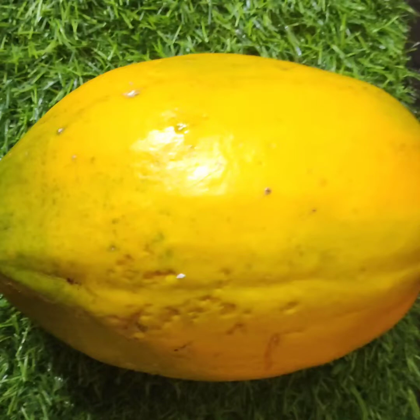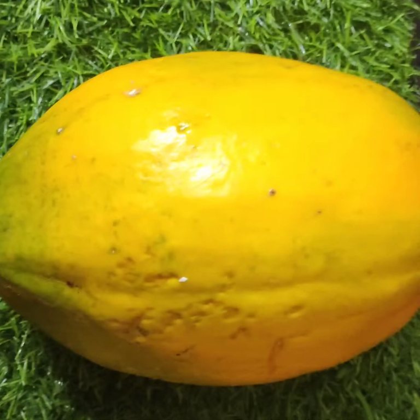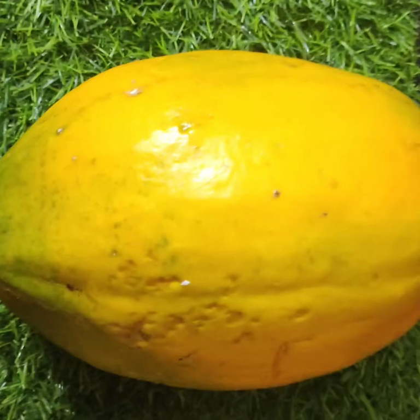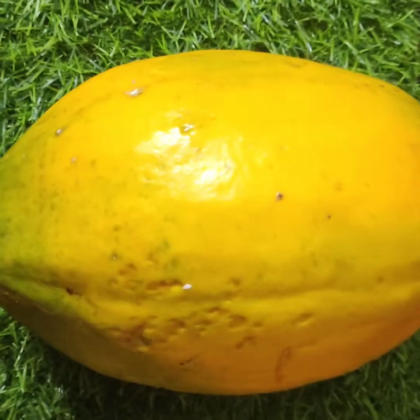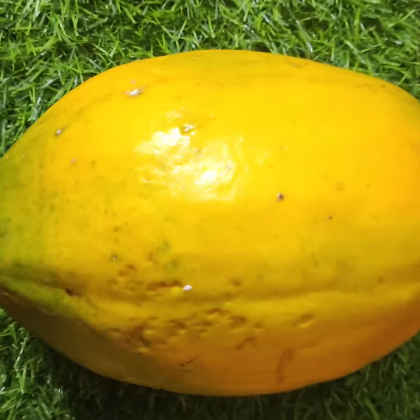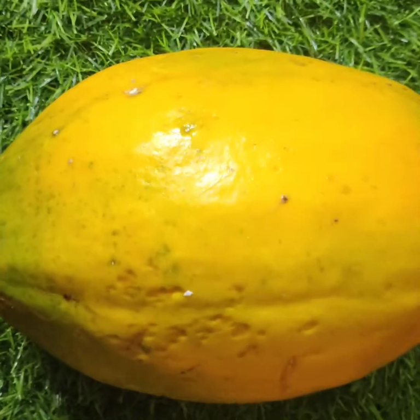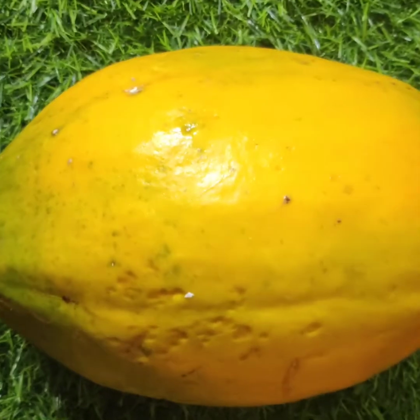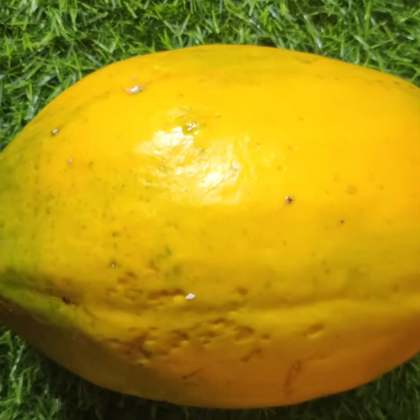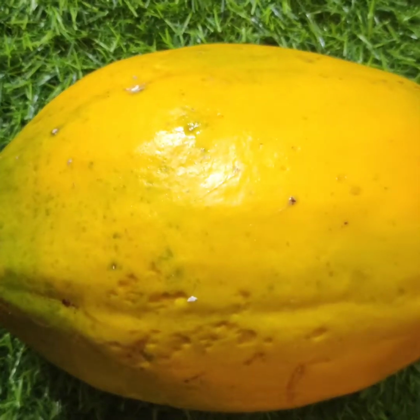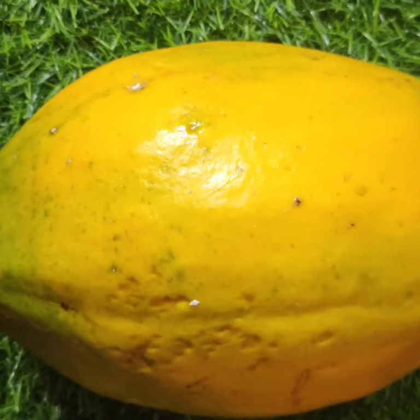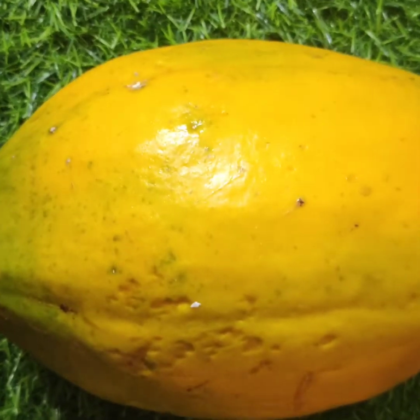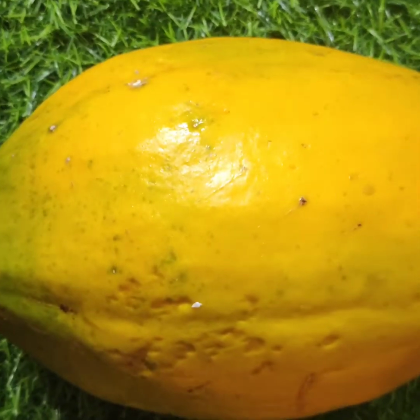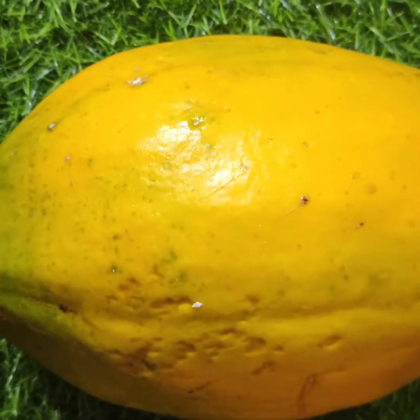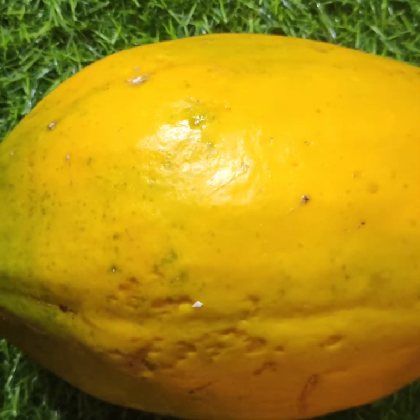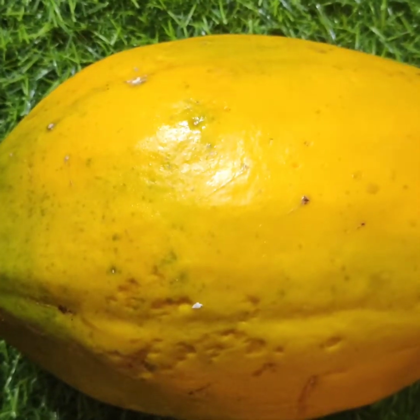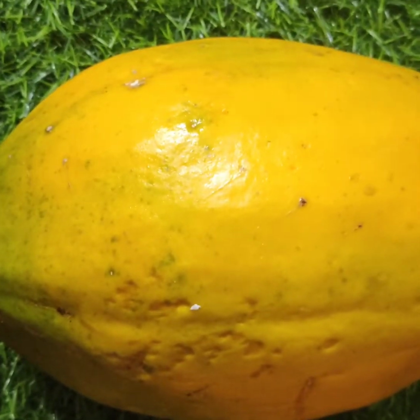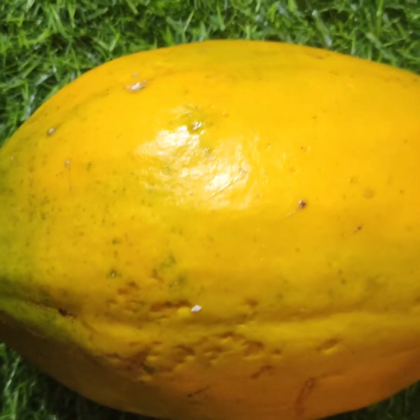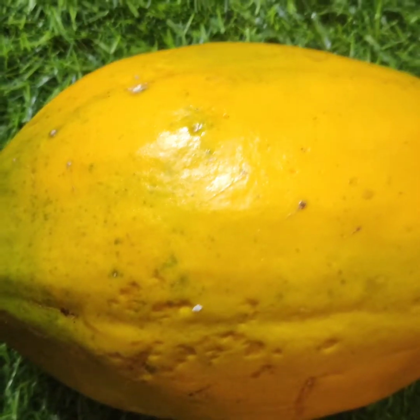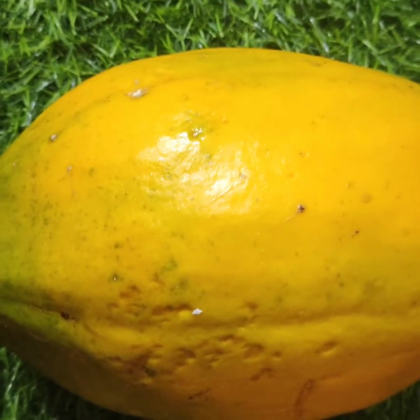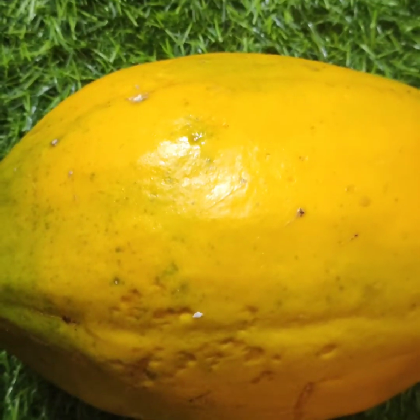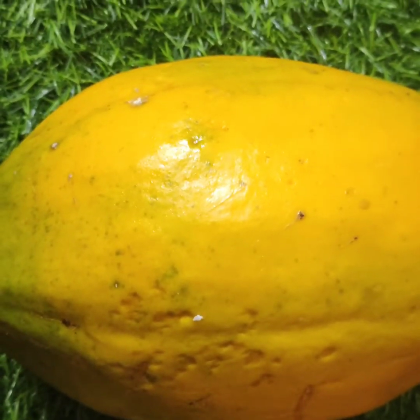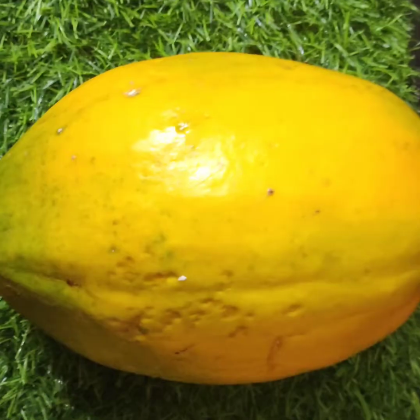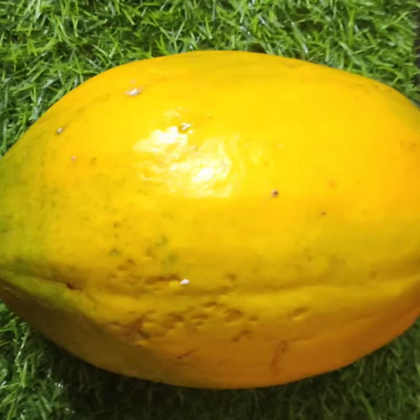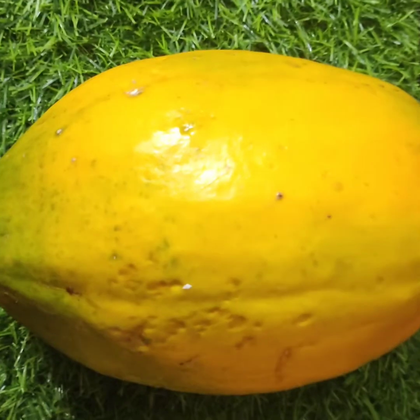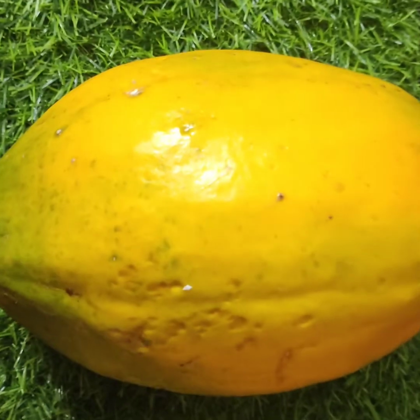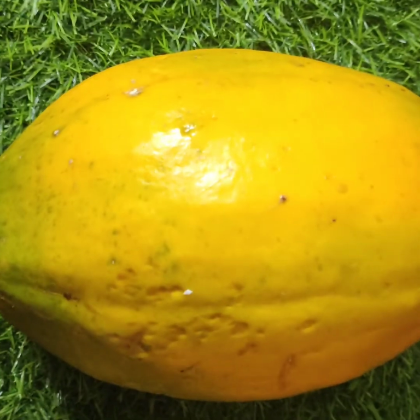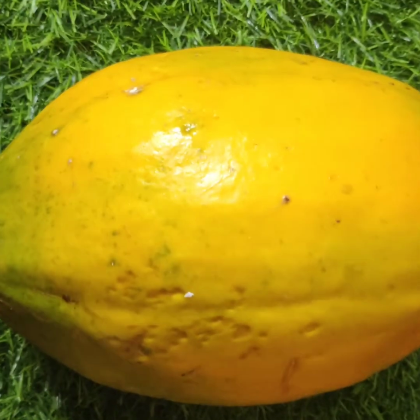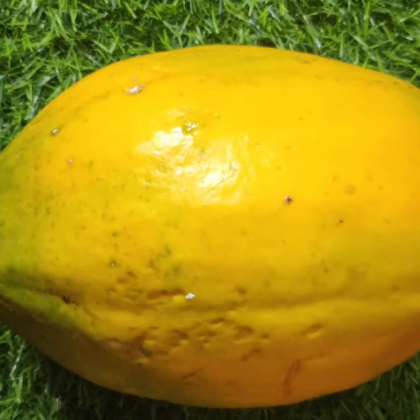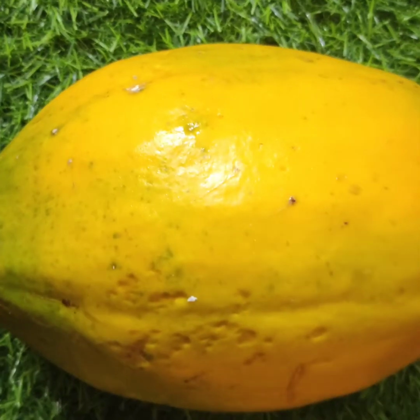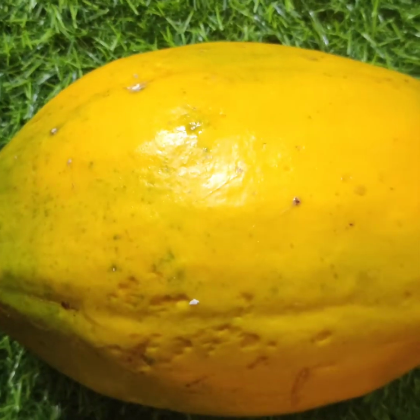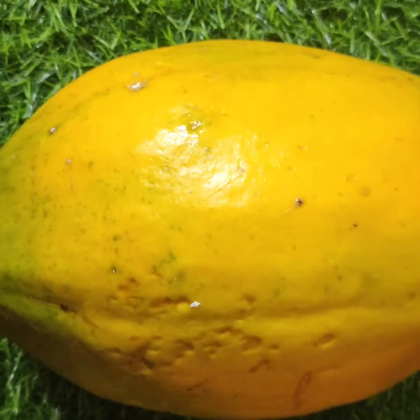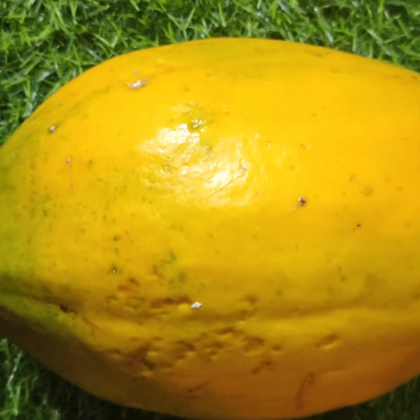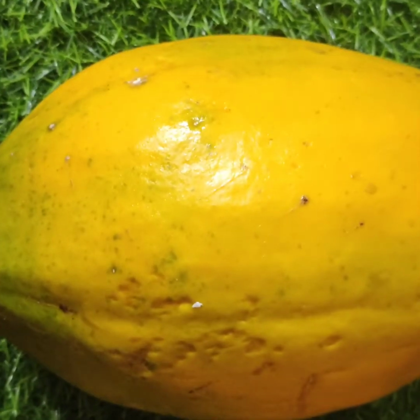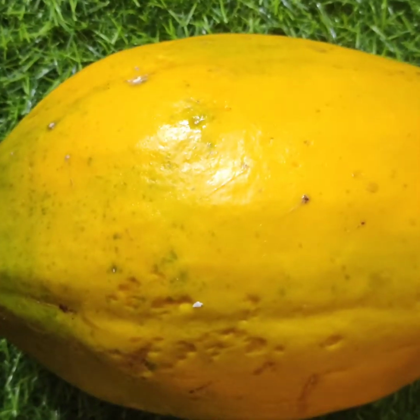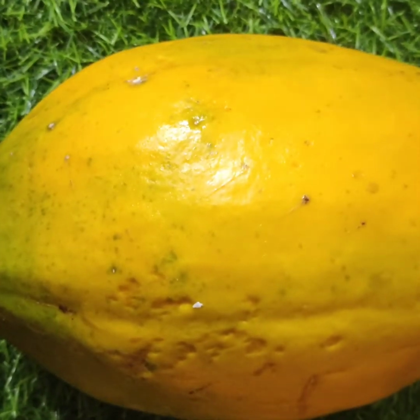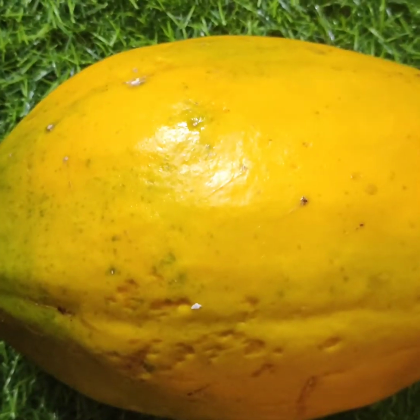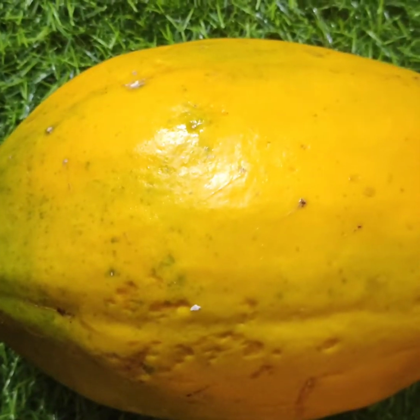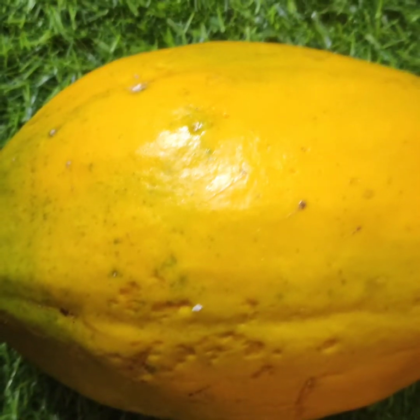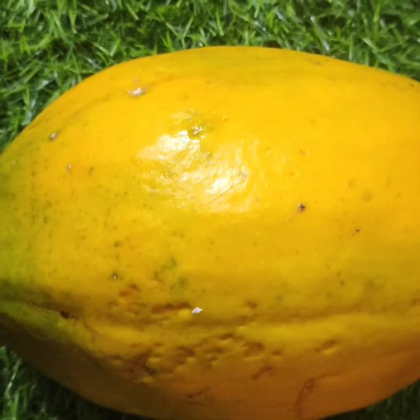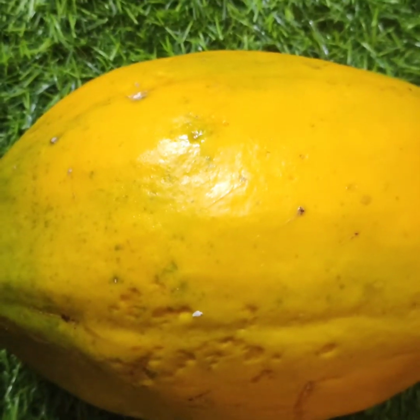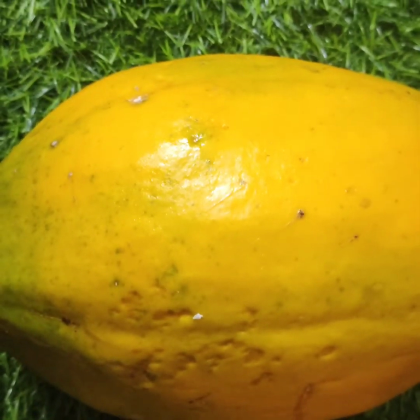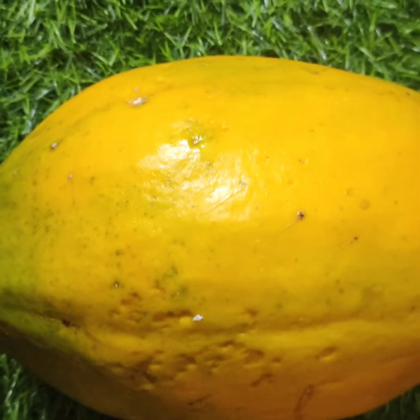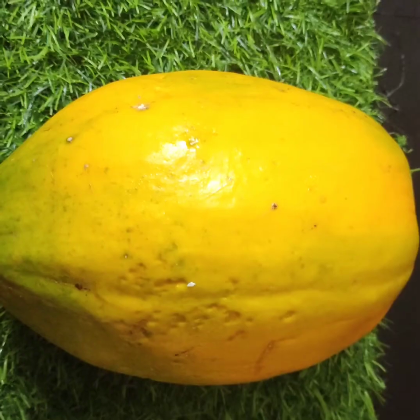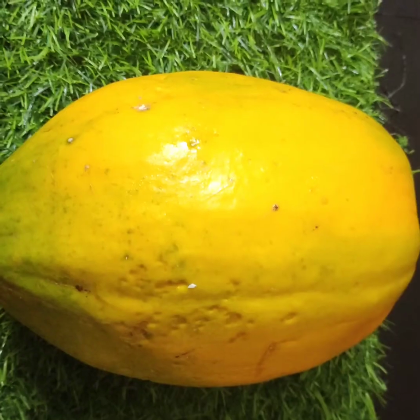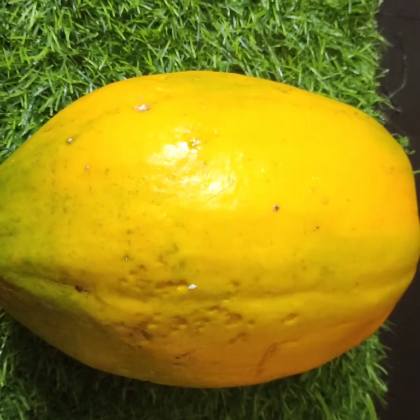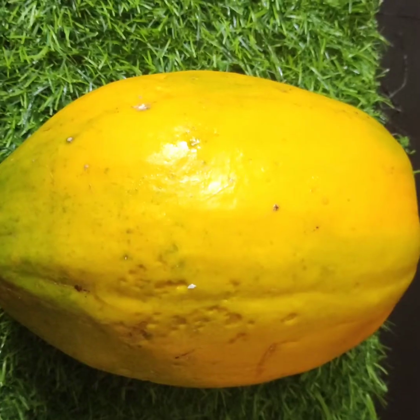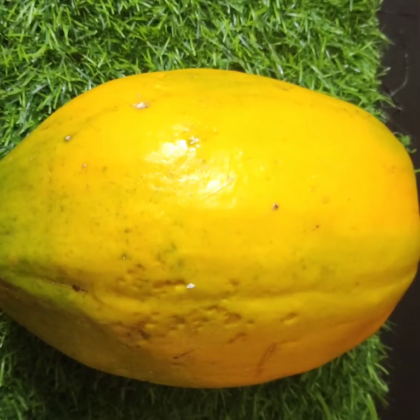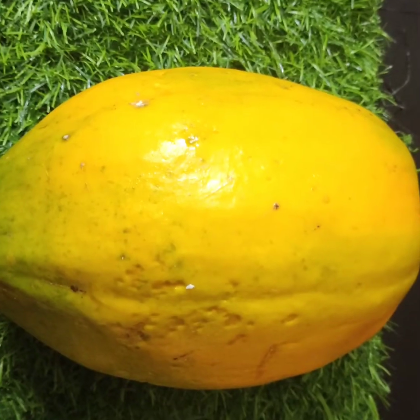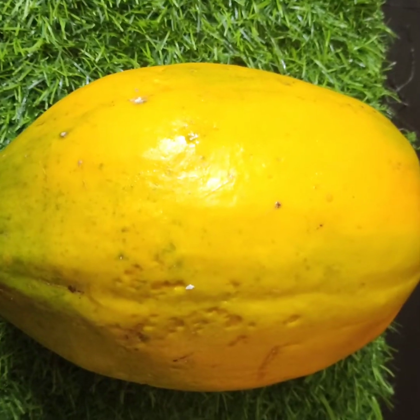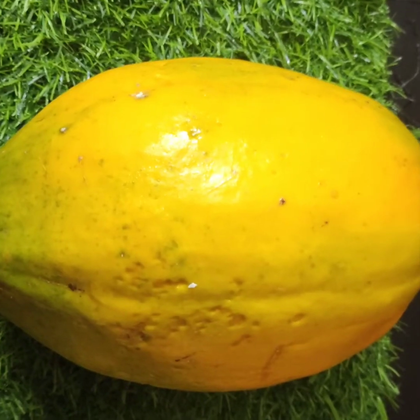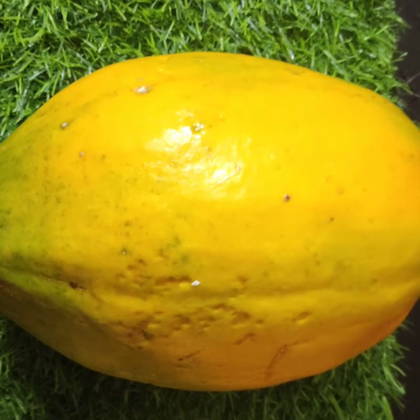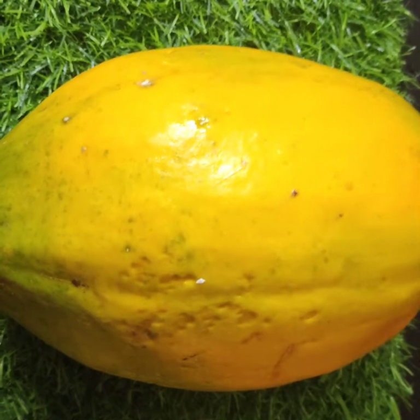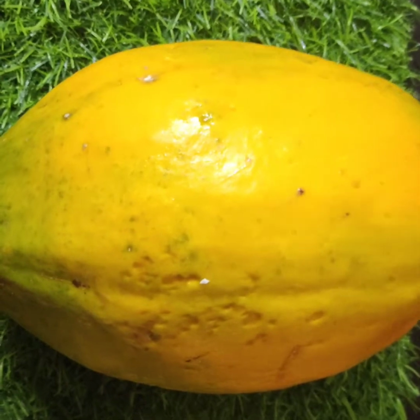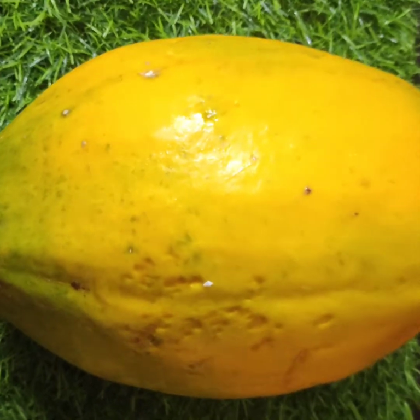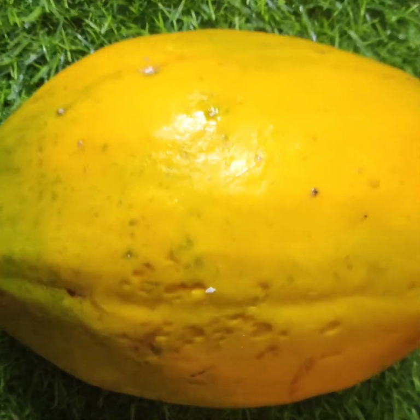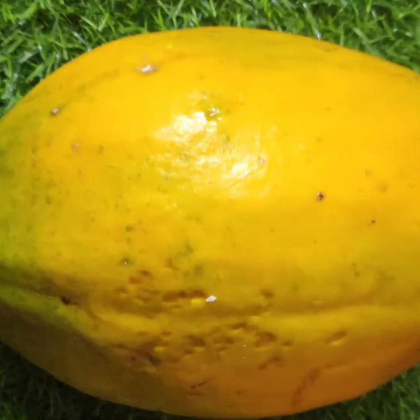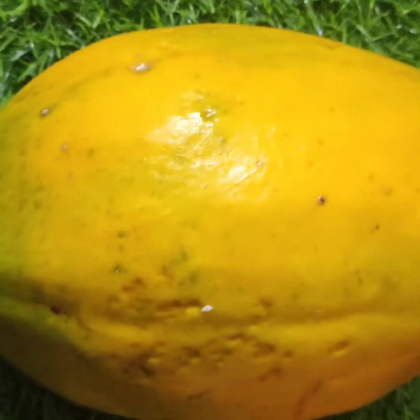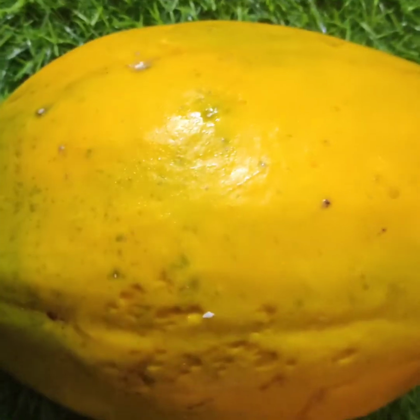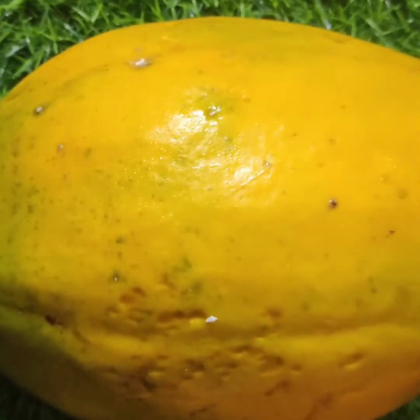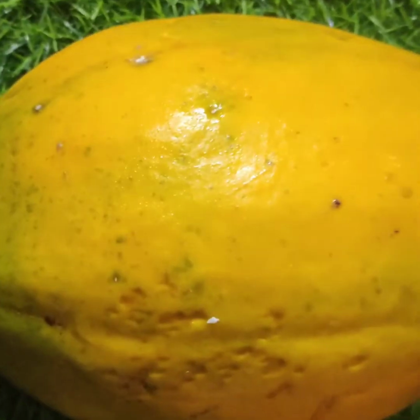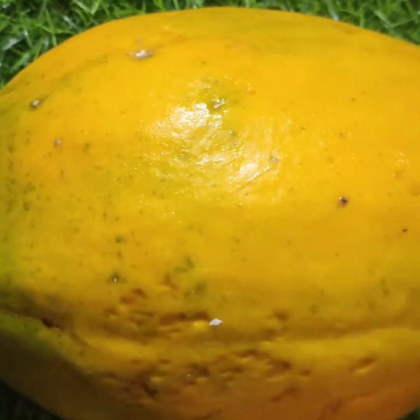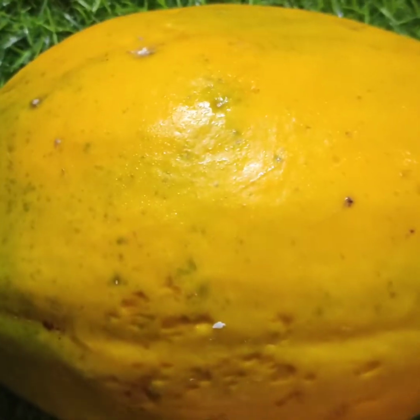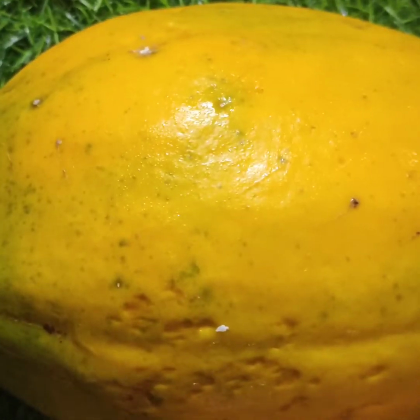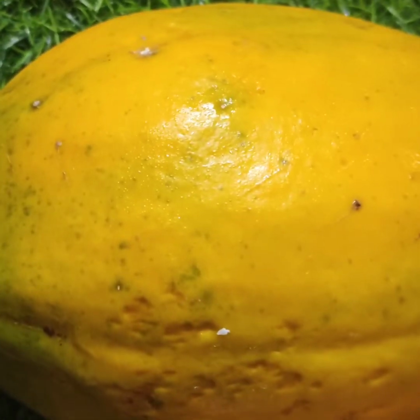Hello friends, I am here with papaya juice. There is a variety of papaya juice.